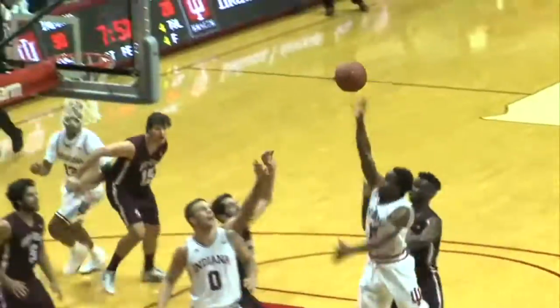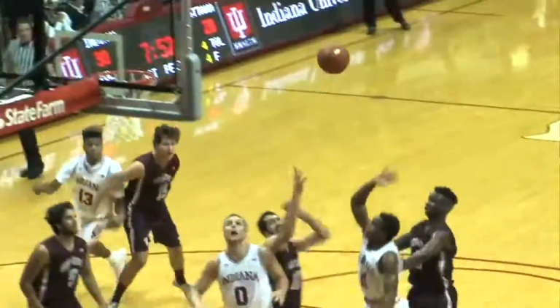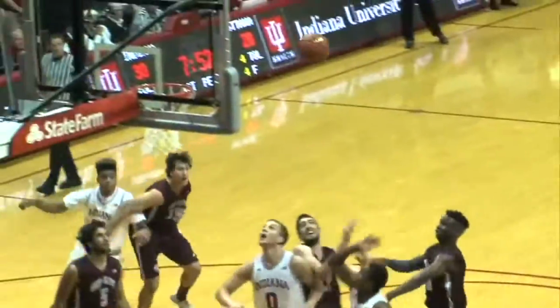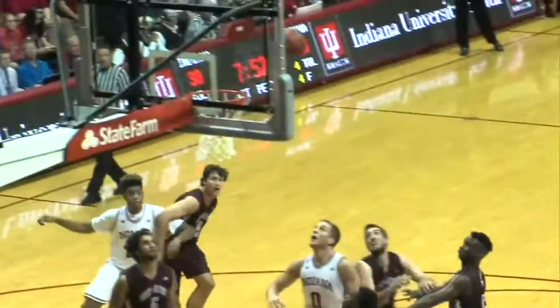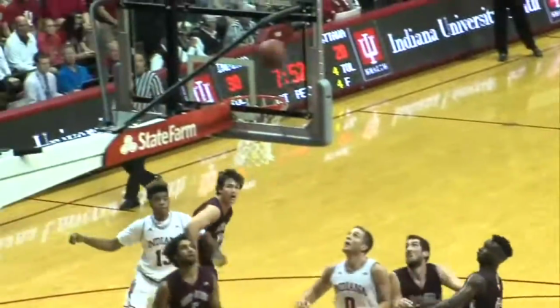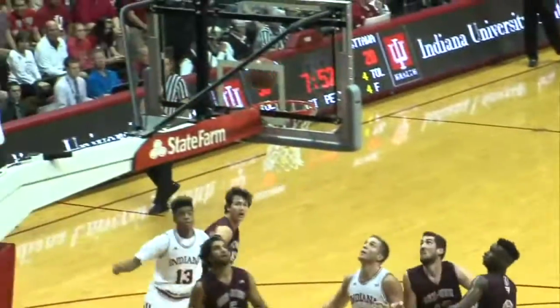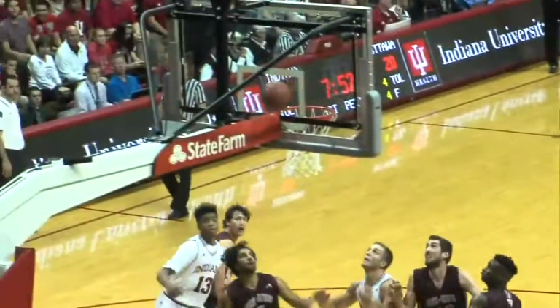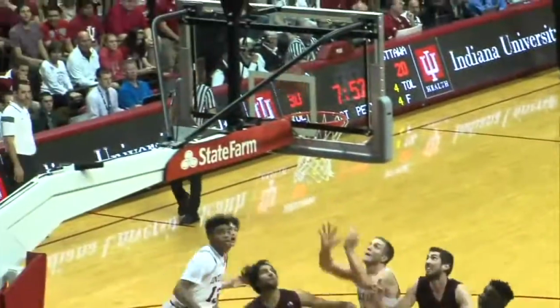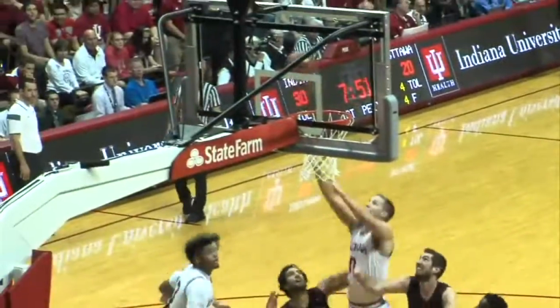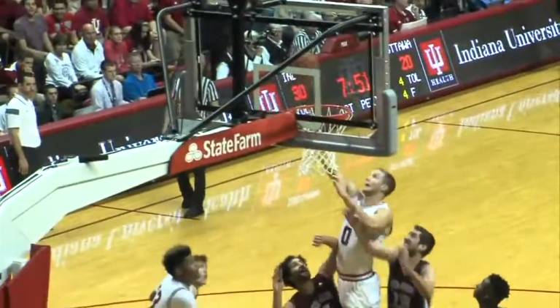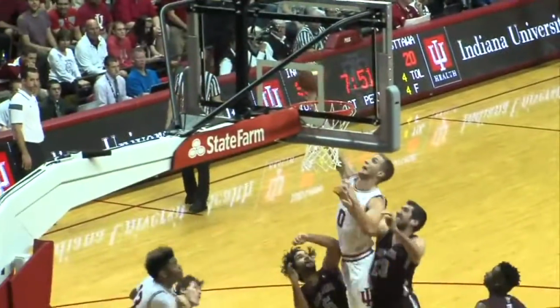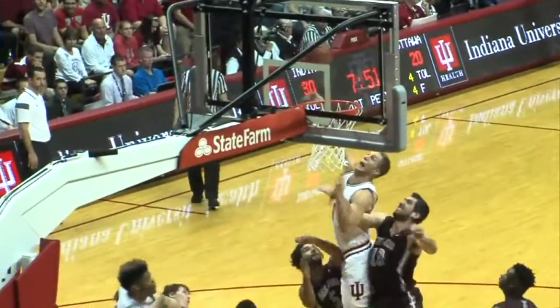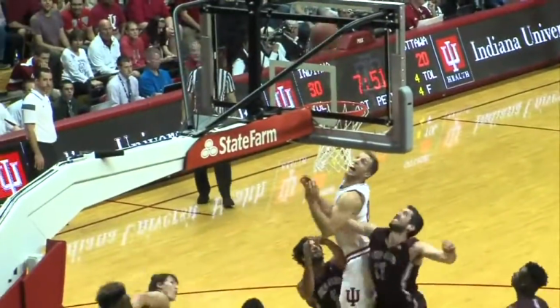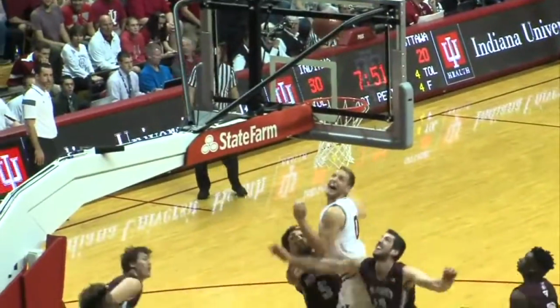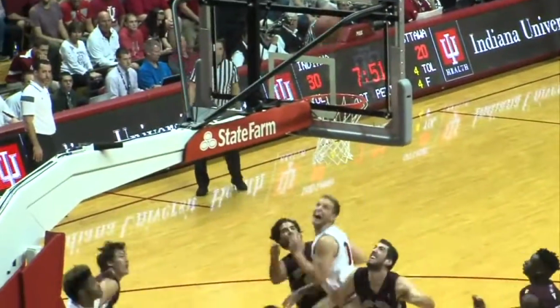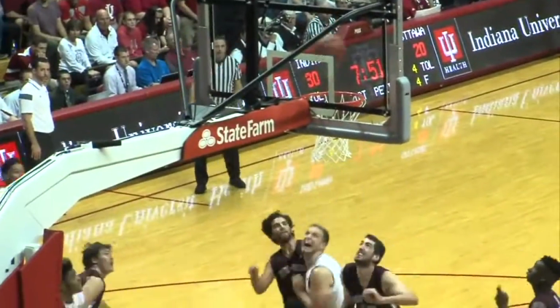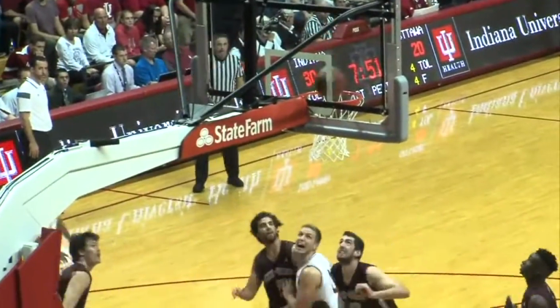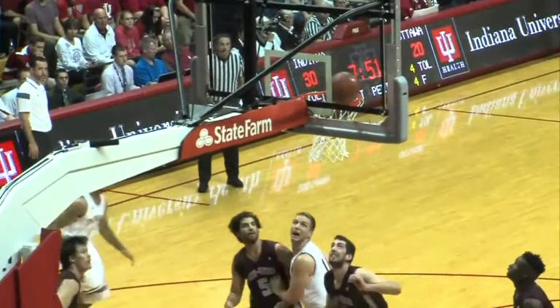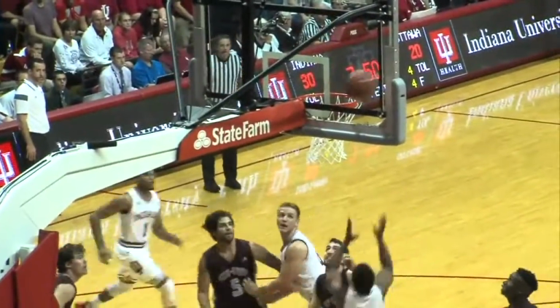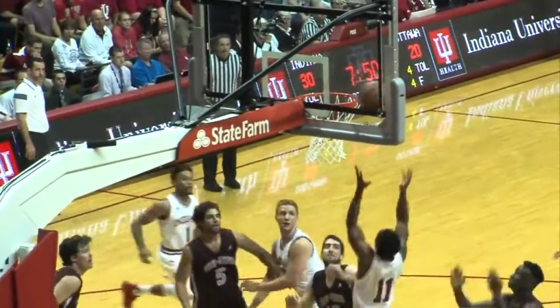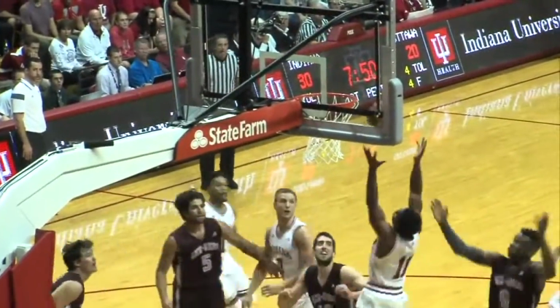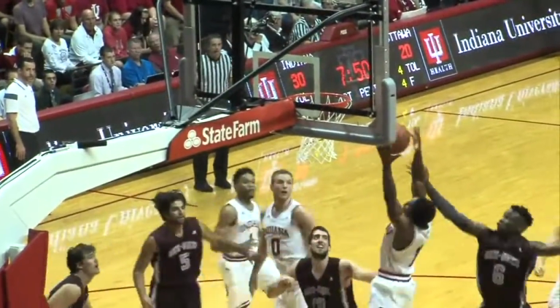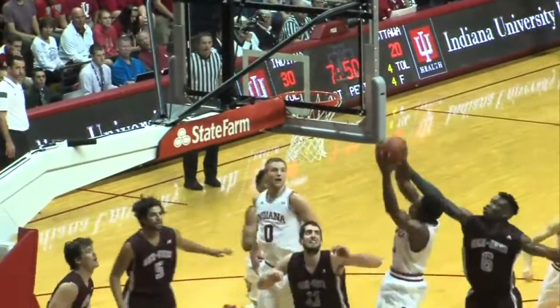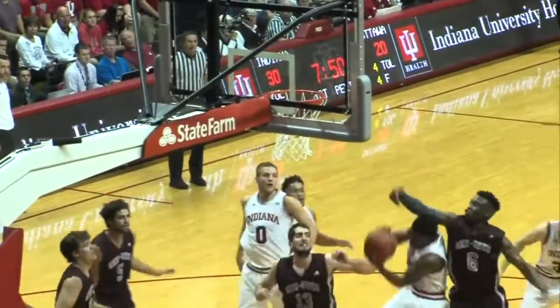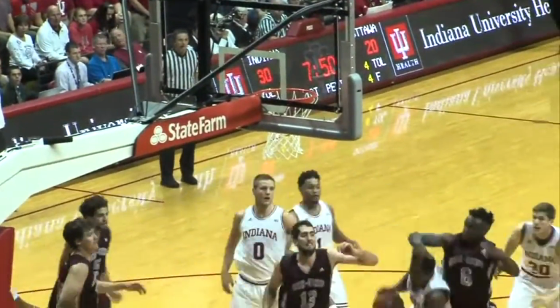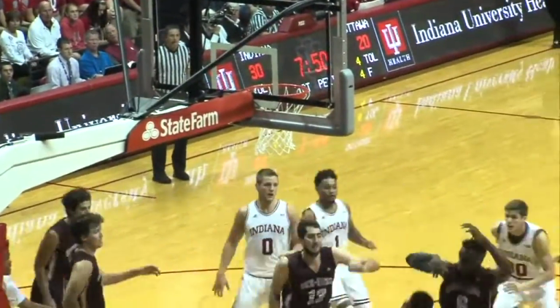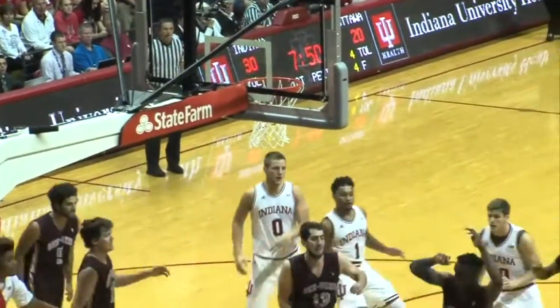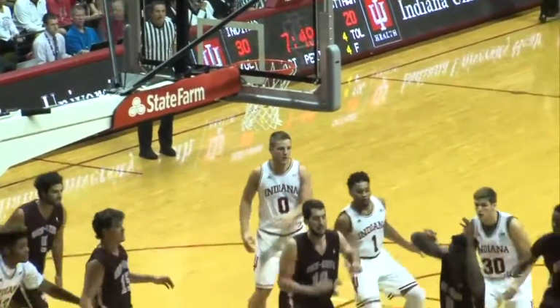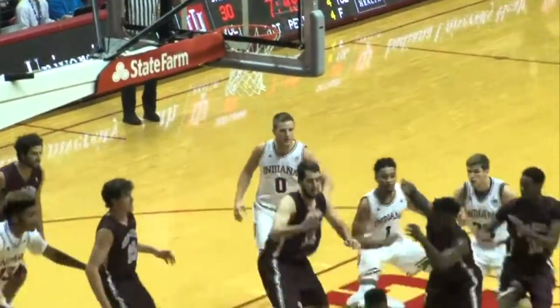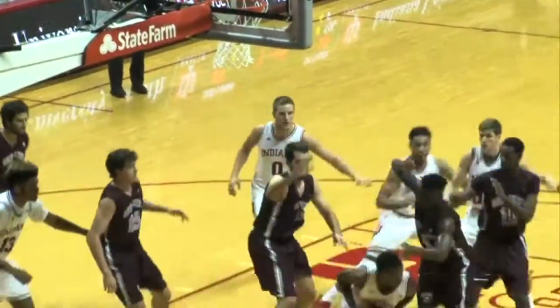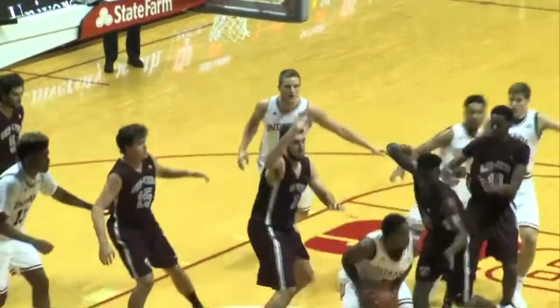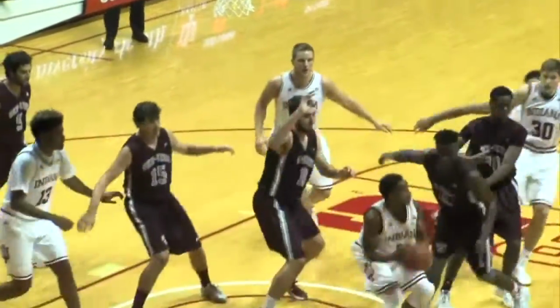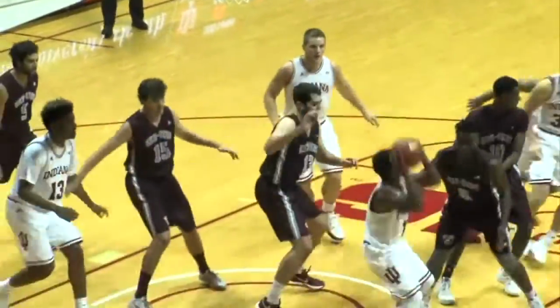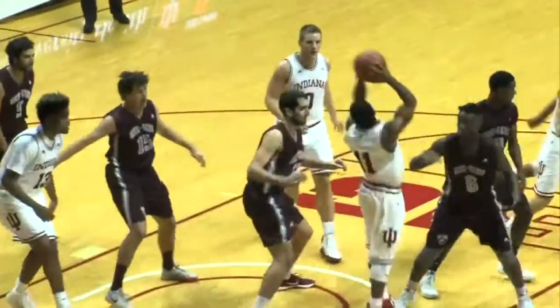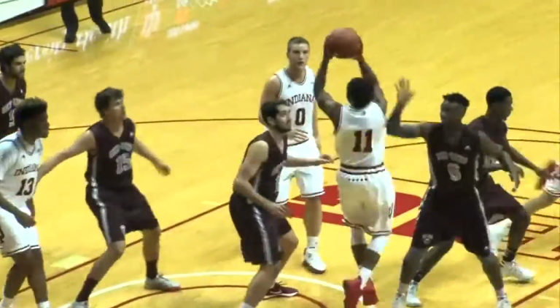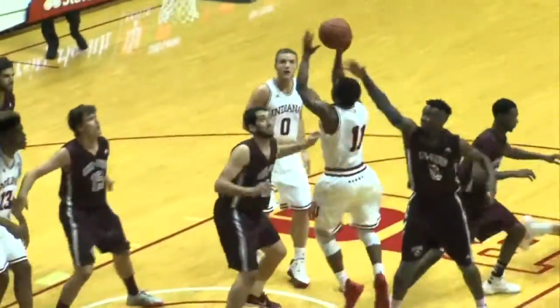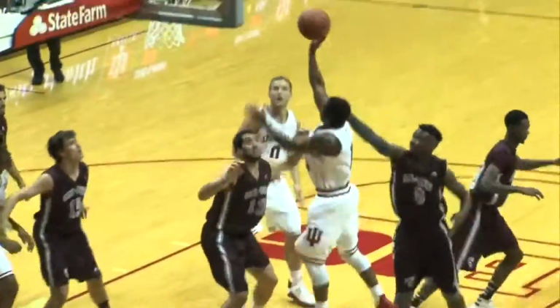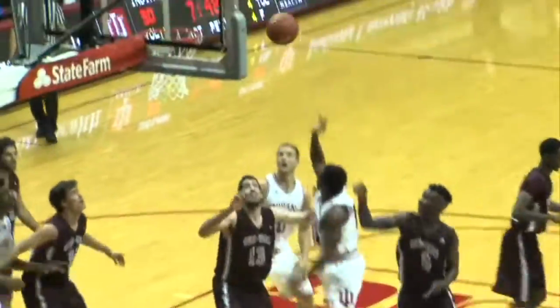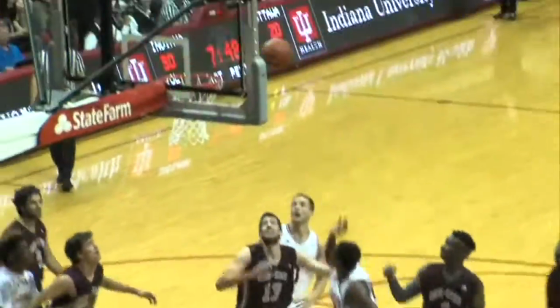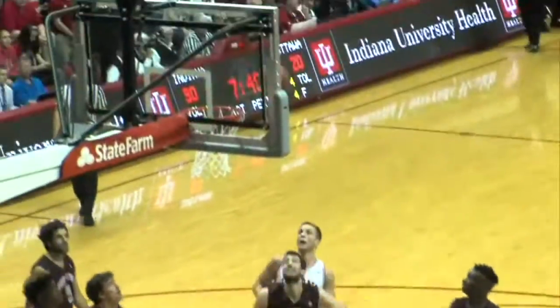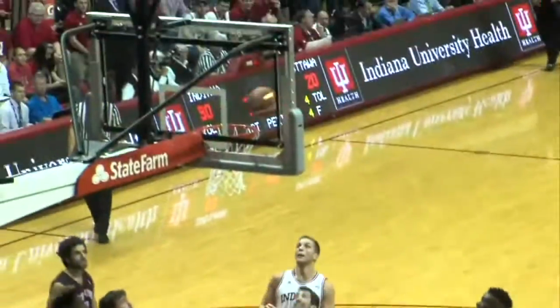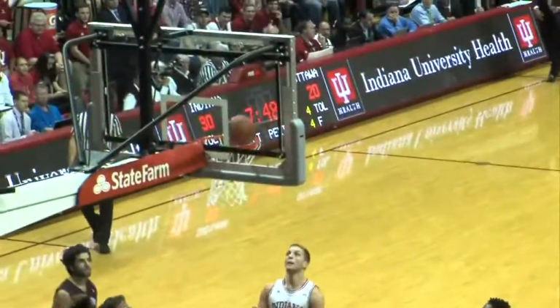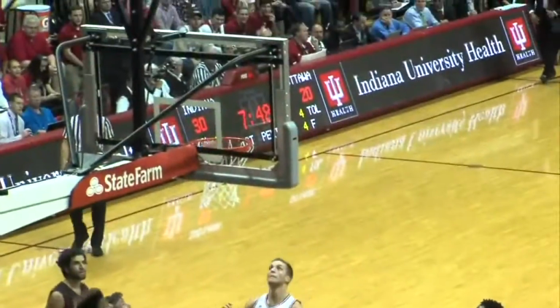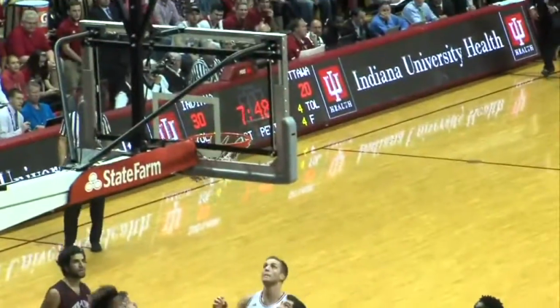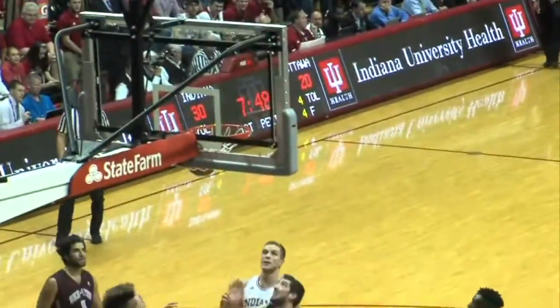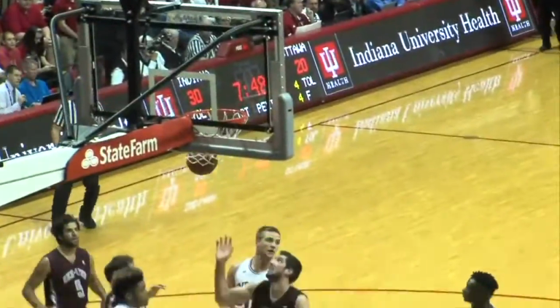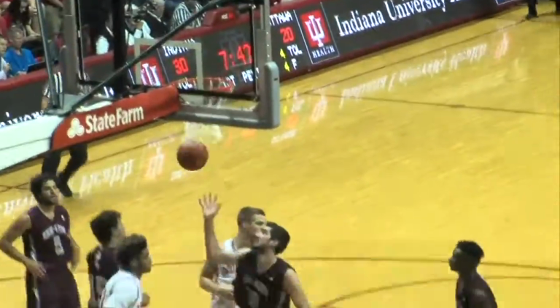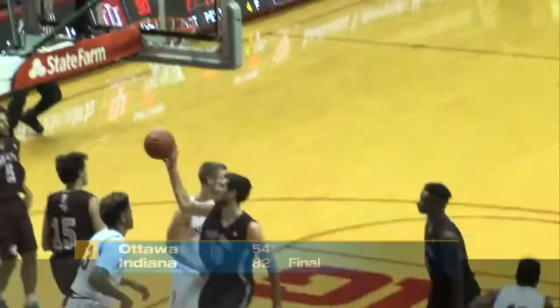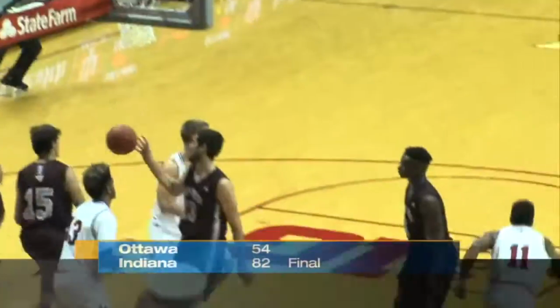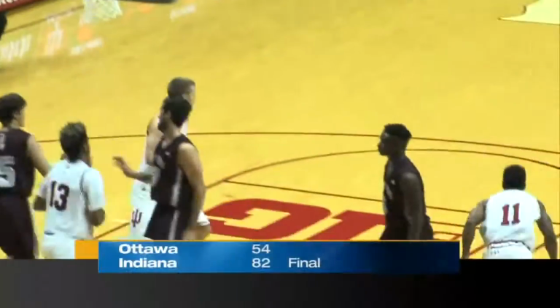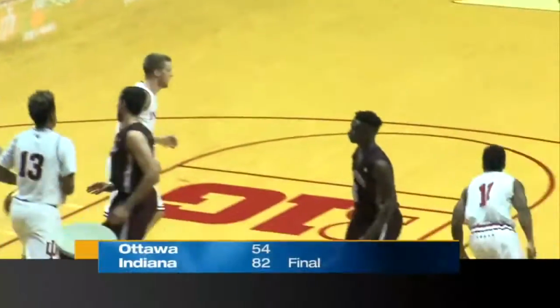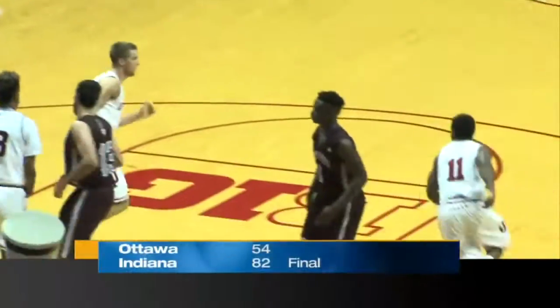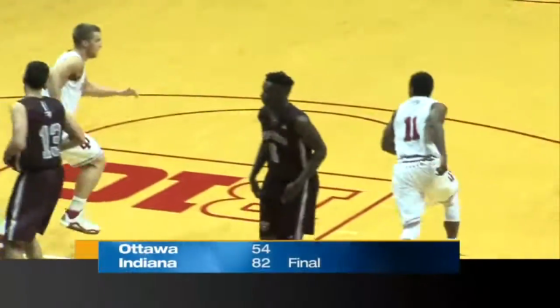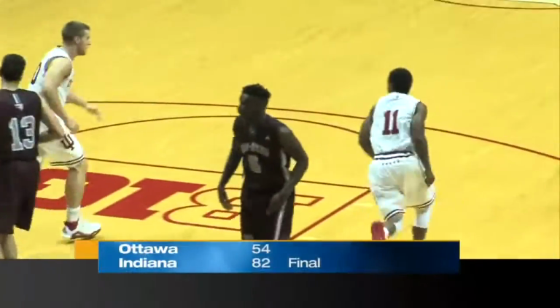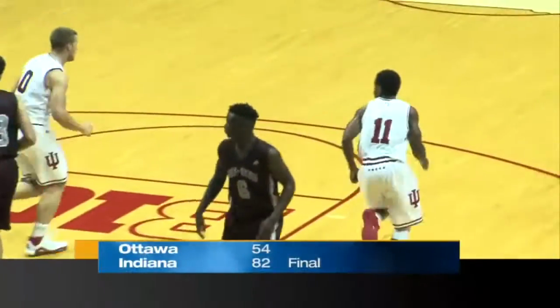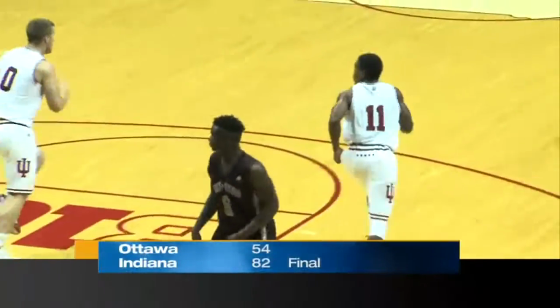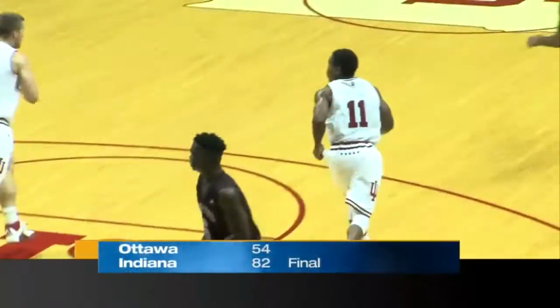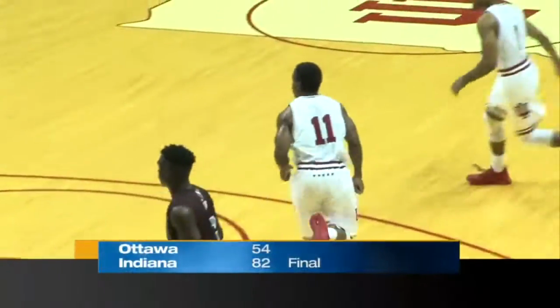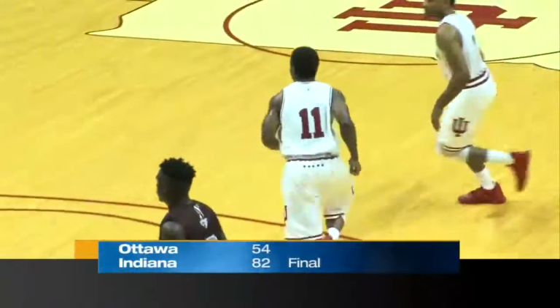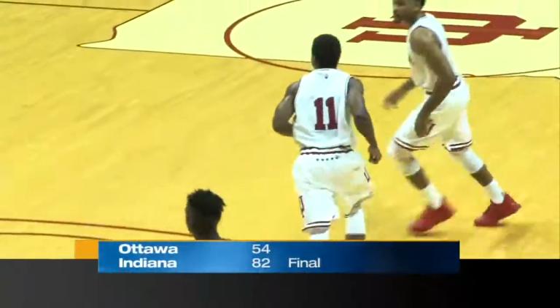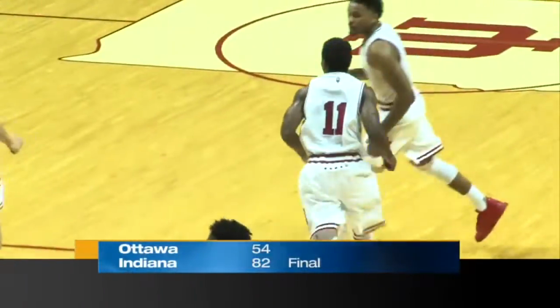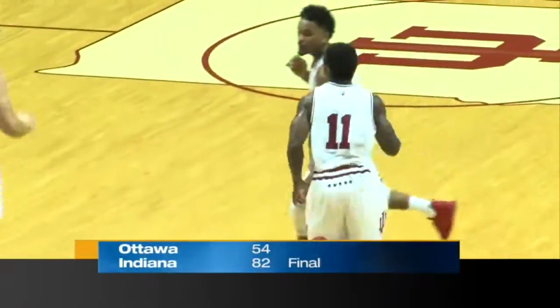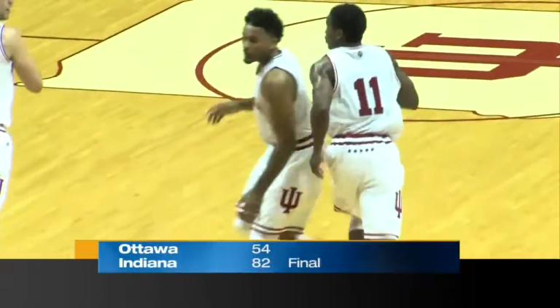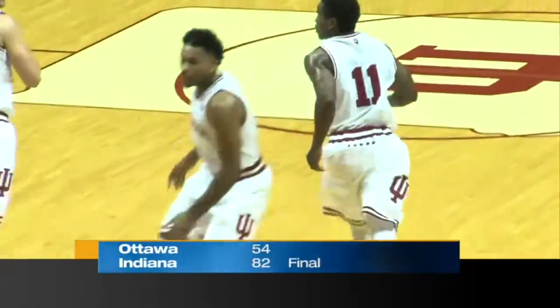Troy Williams pretty good as well — he had 12 points, nine boards, as IU wins 82-54.